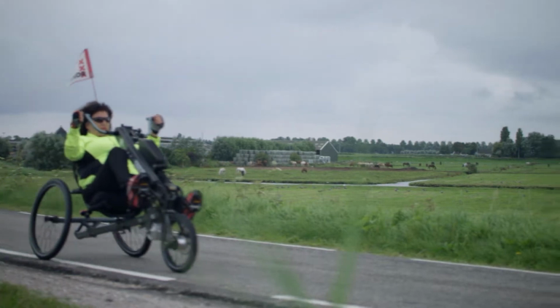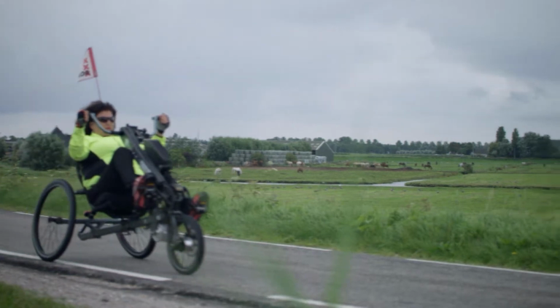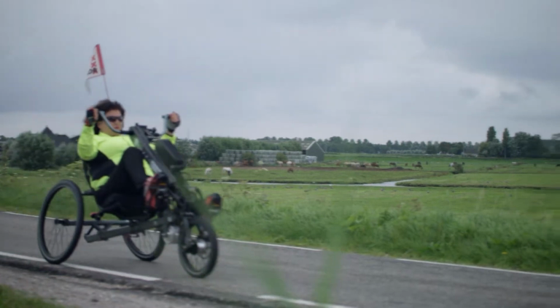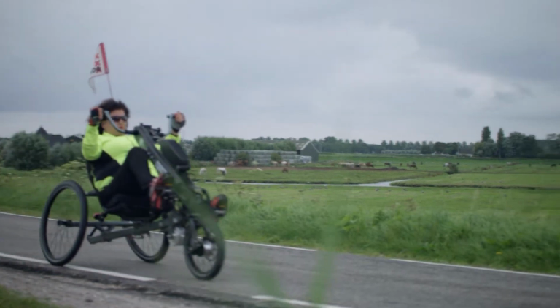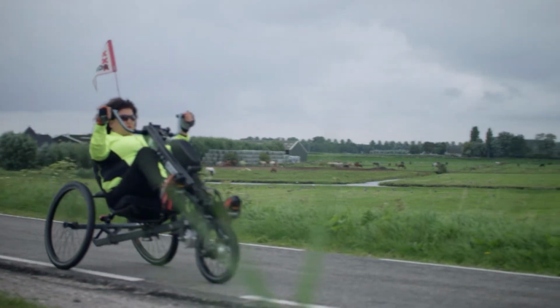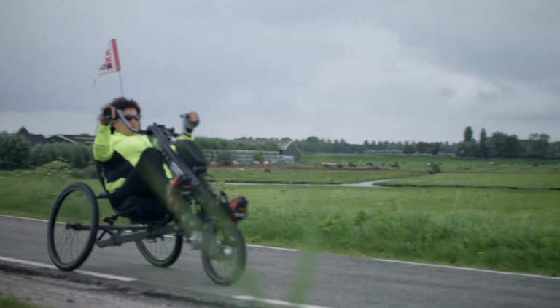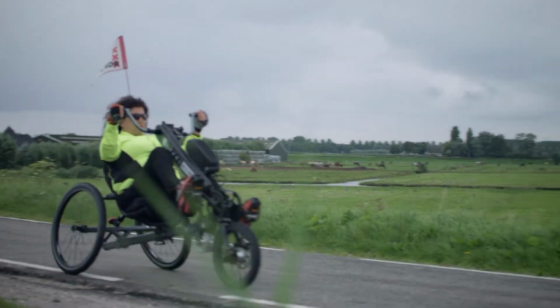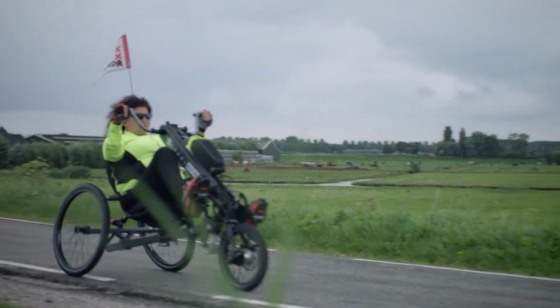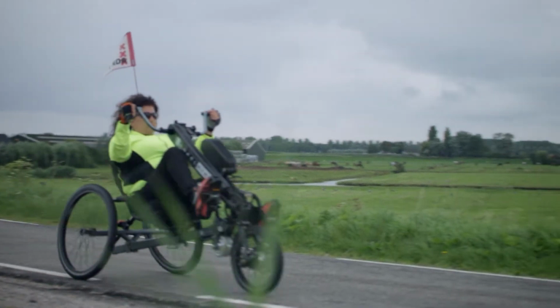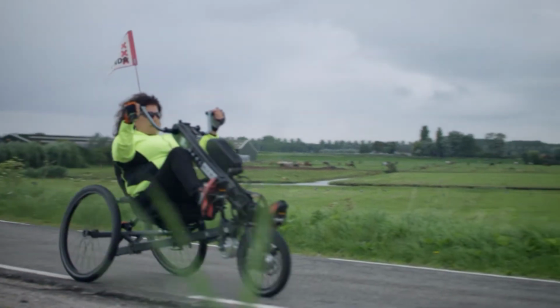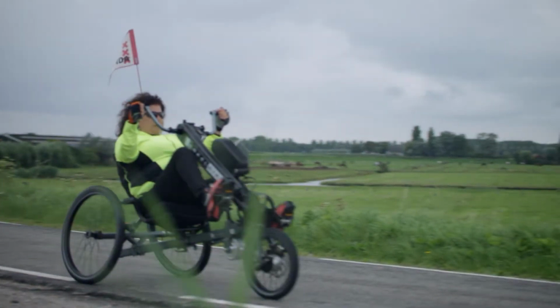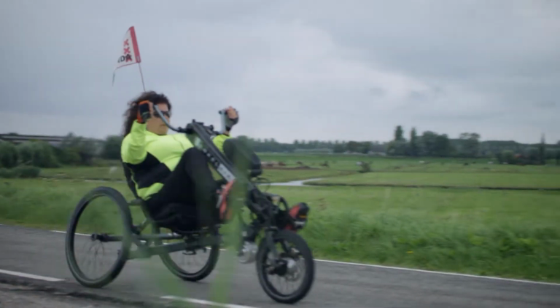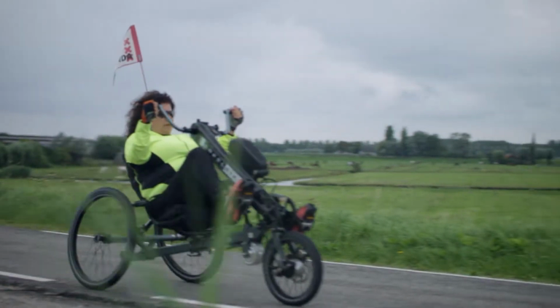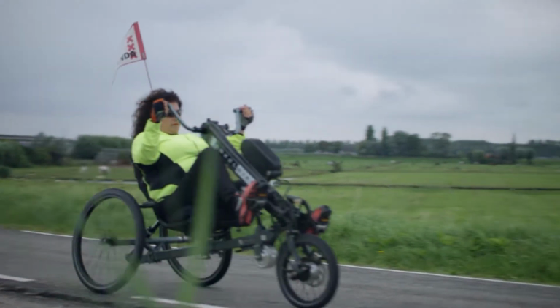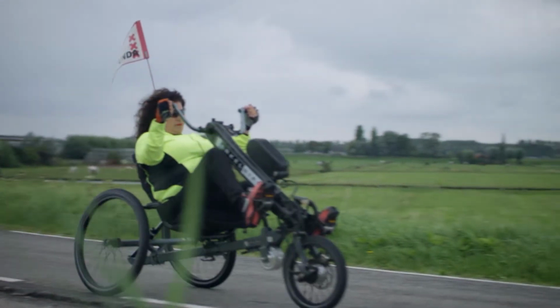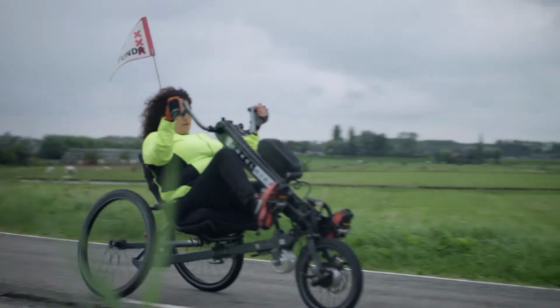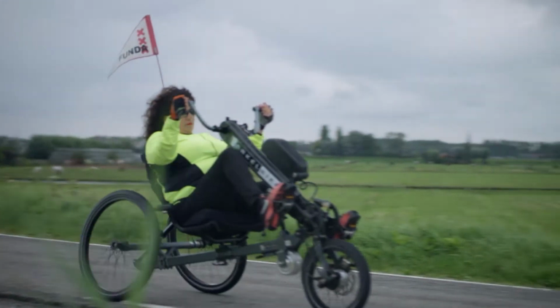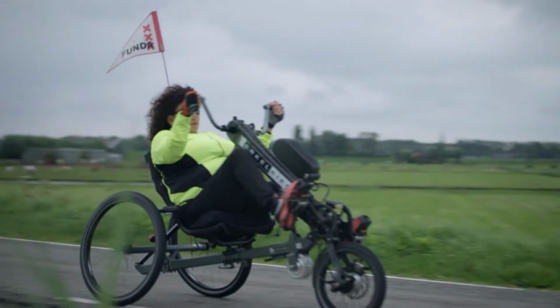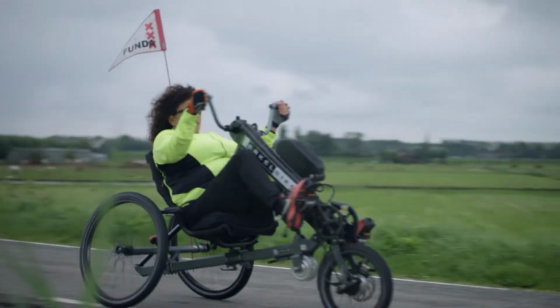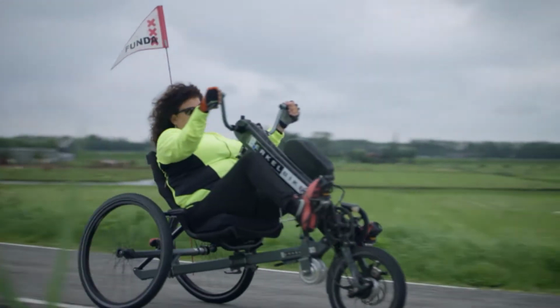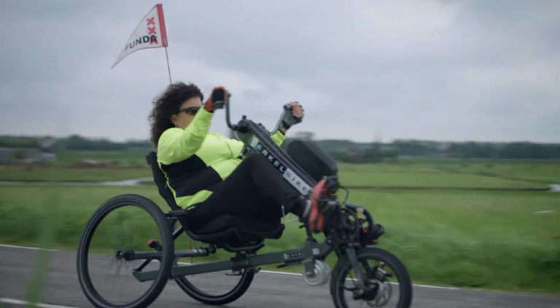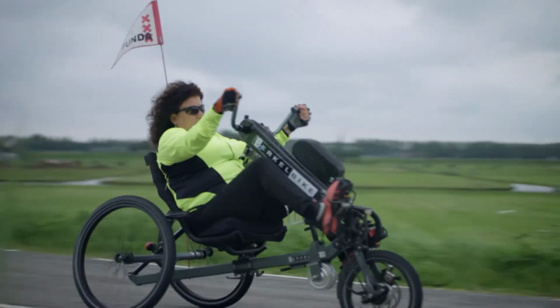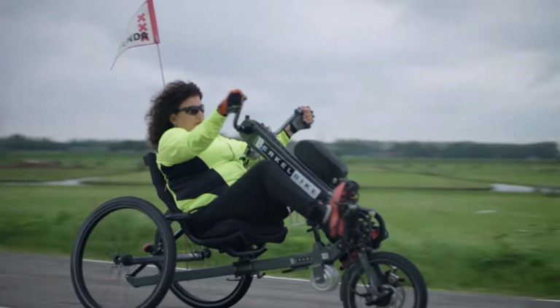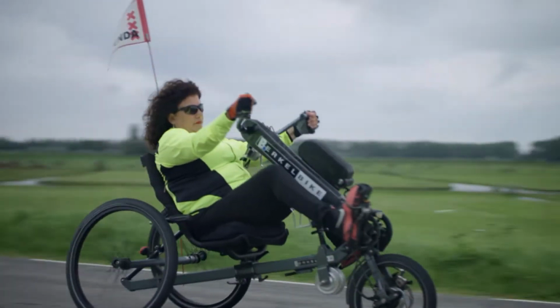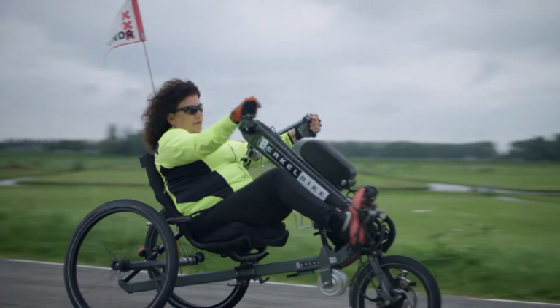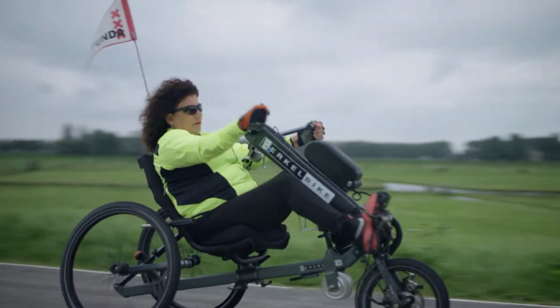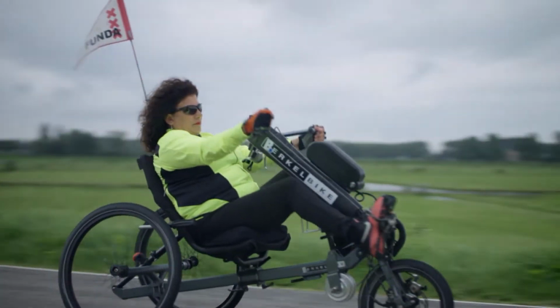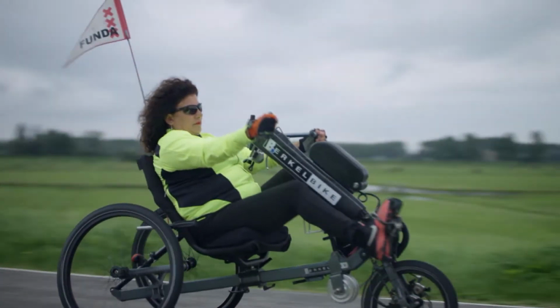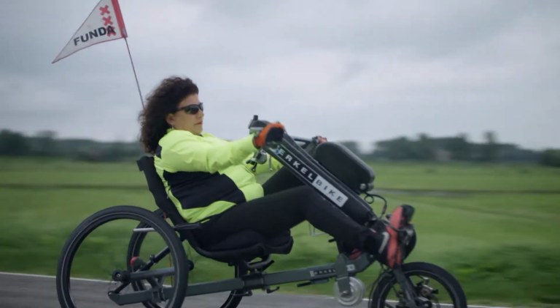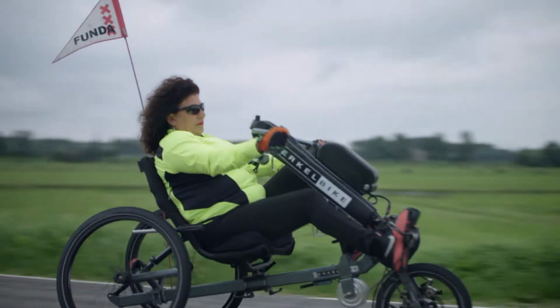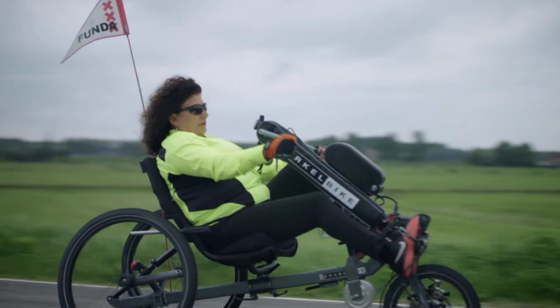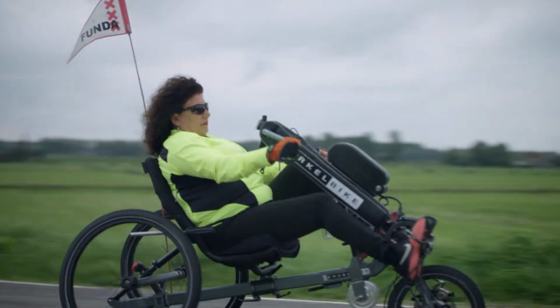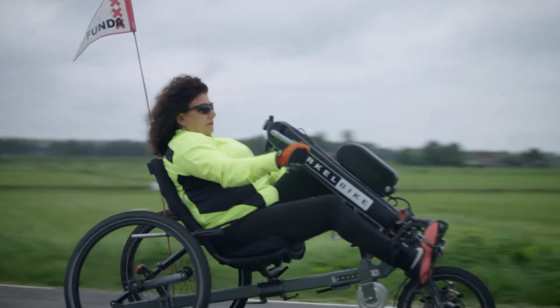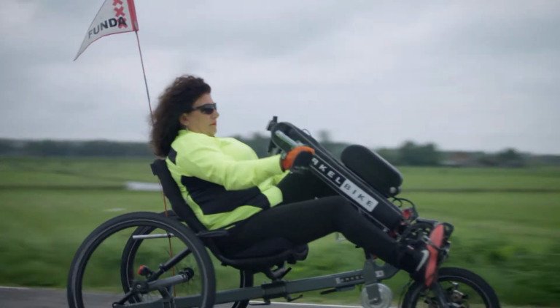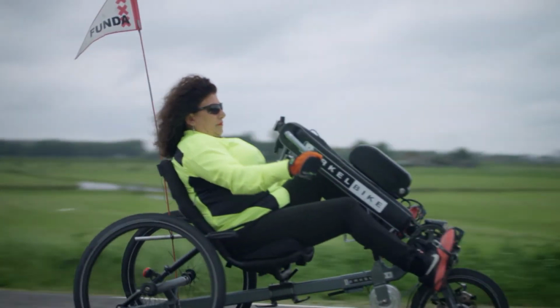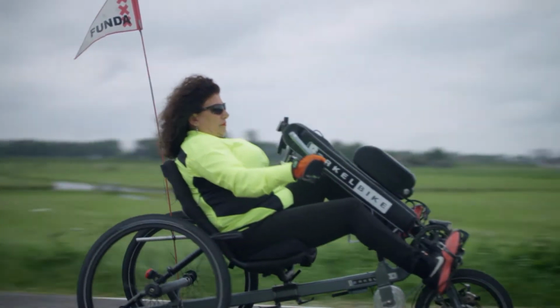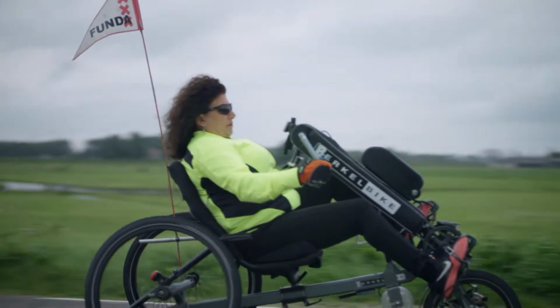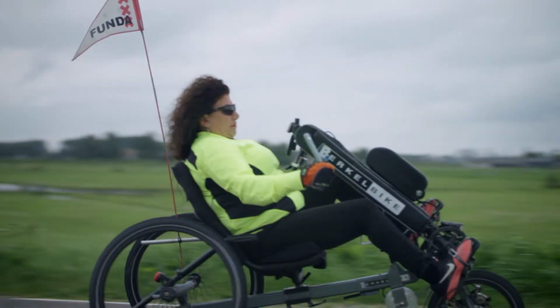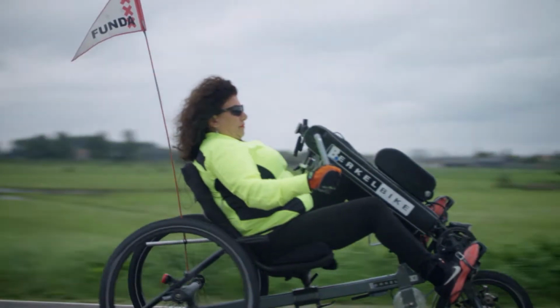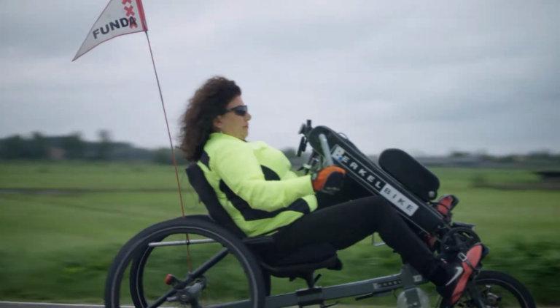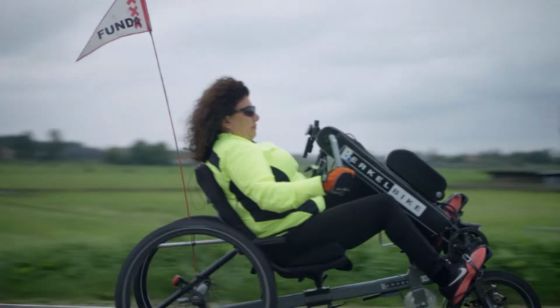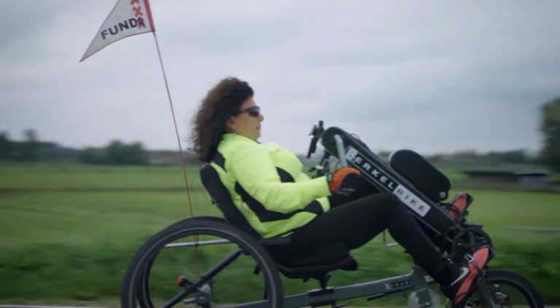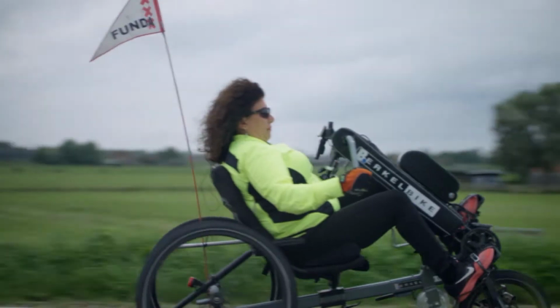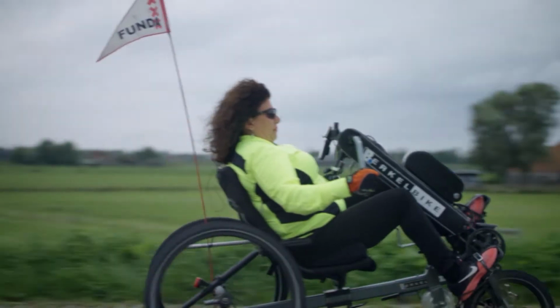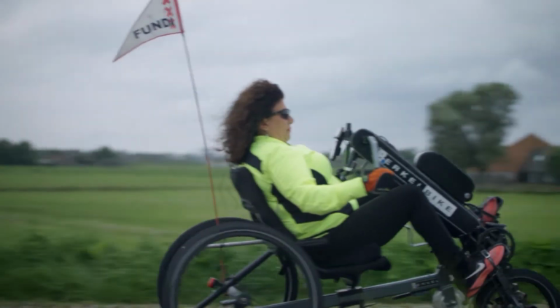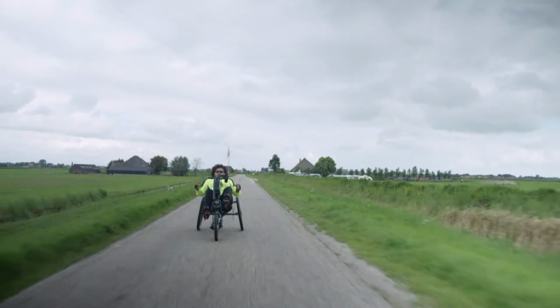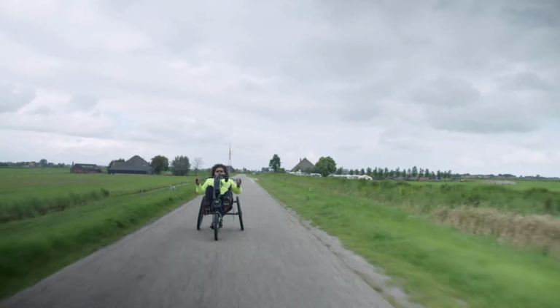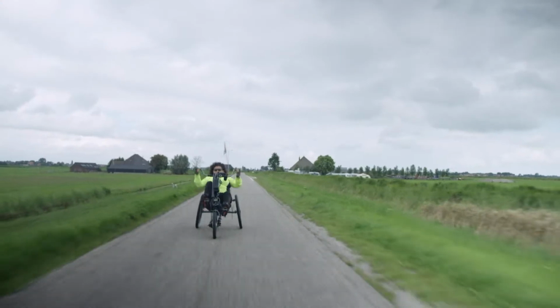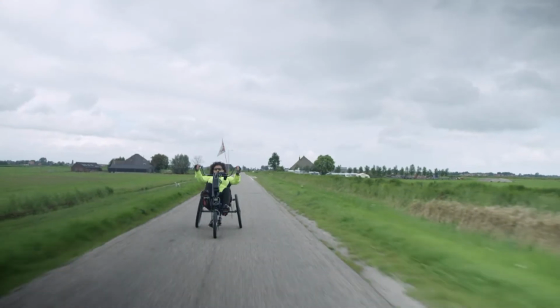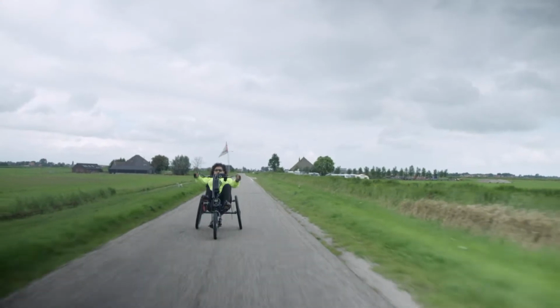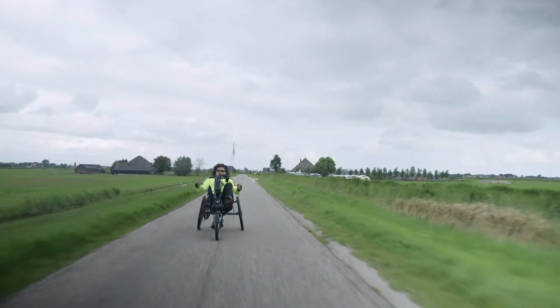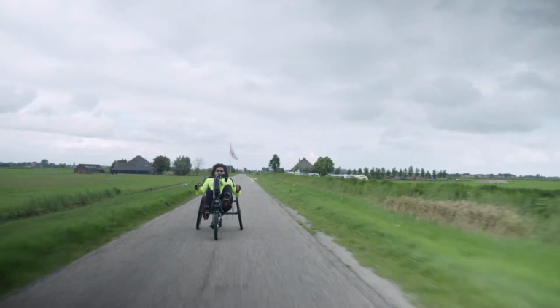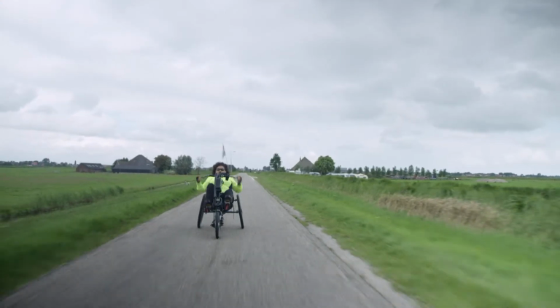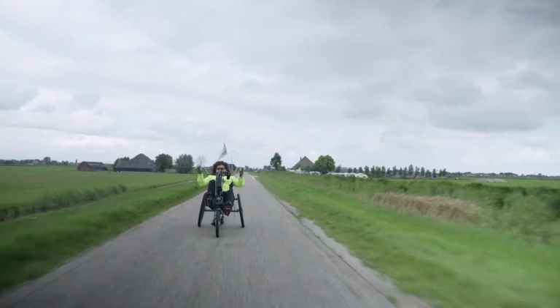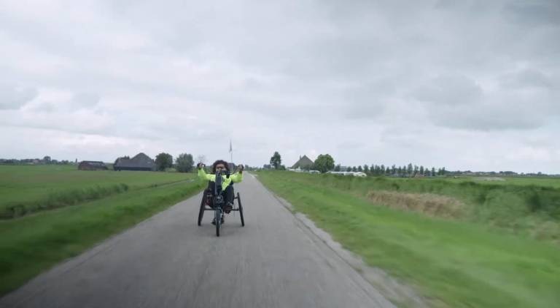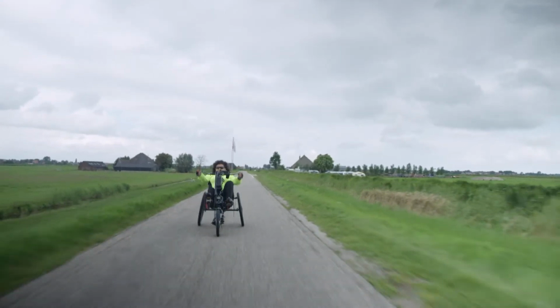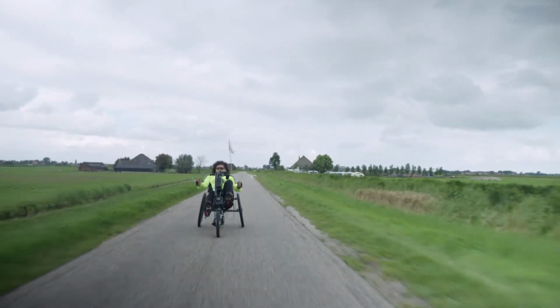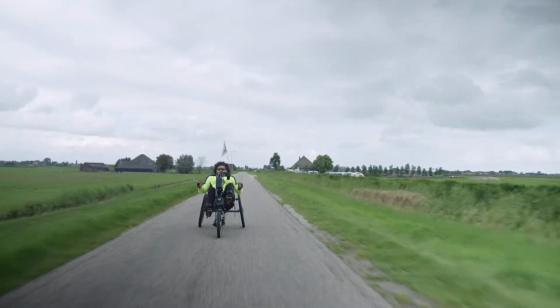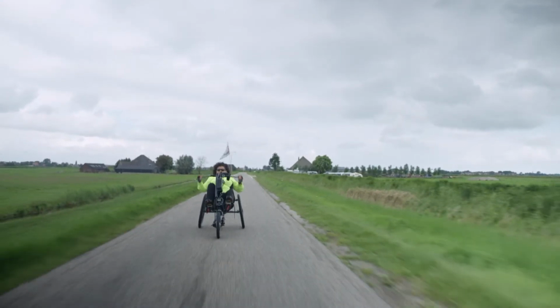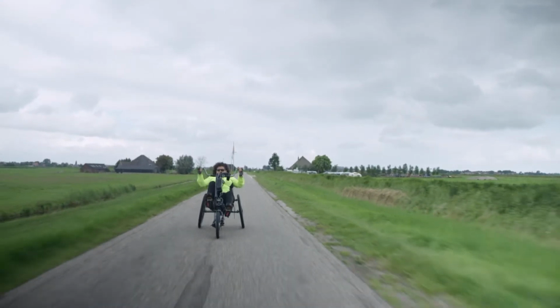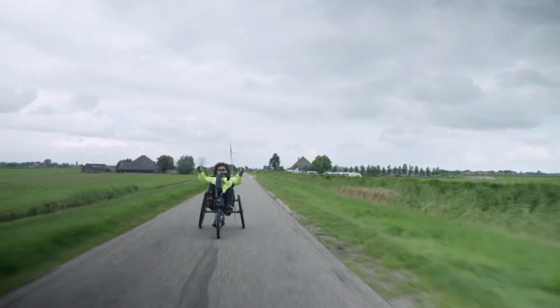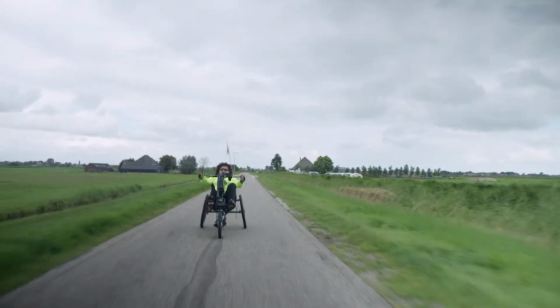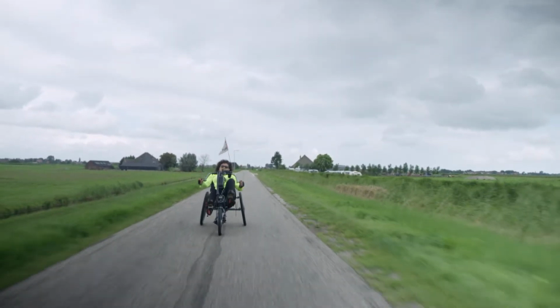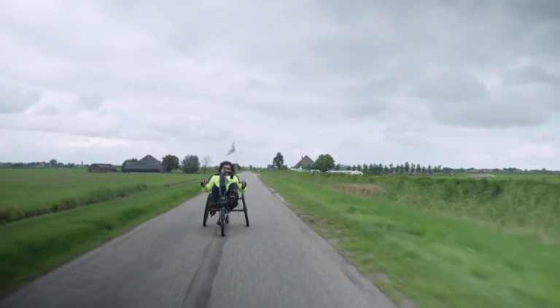The Birkle Bike has two models: the Birkle Bike Pro and the Birkle Bike Connect. This video is about the Birkle Bike Pro.